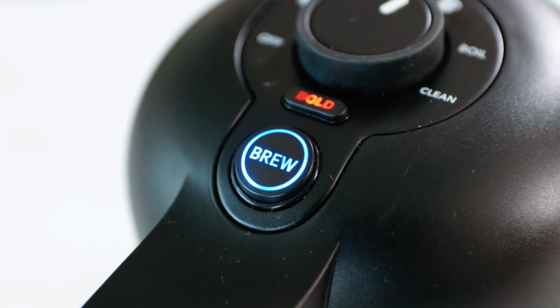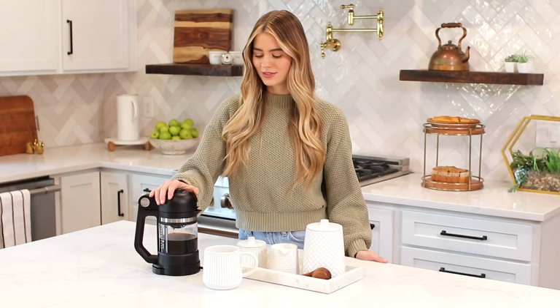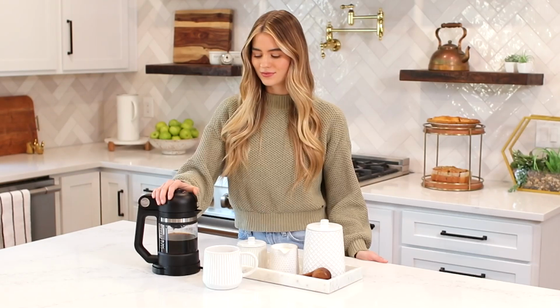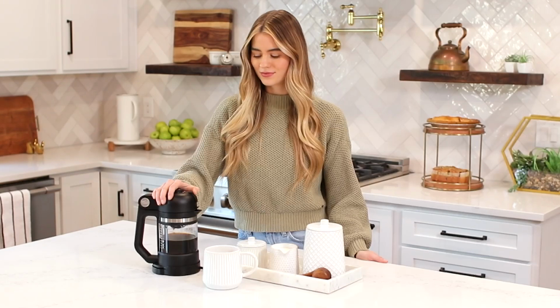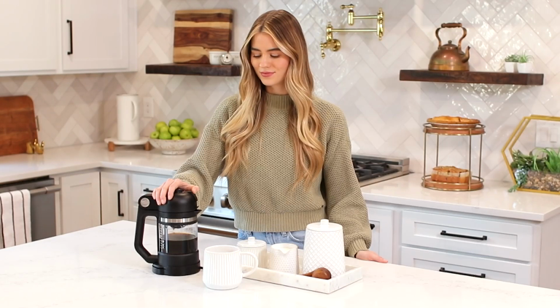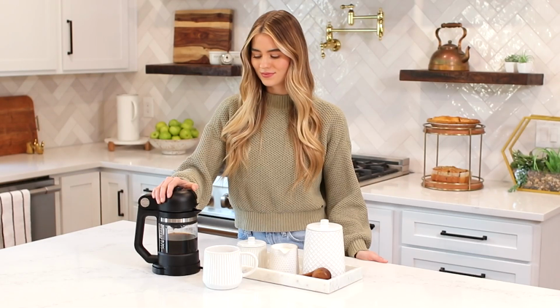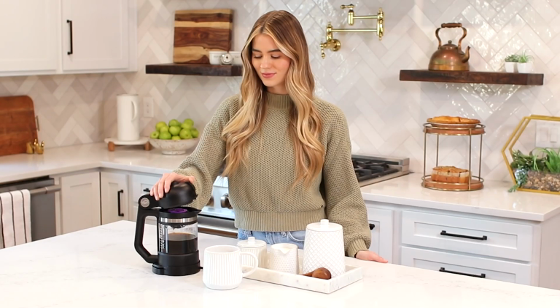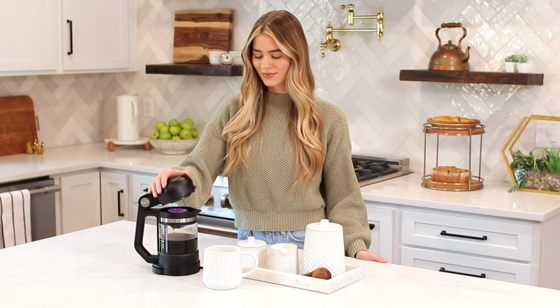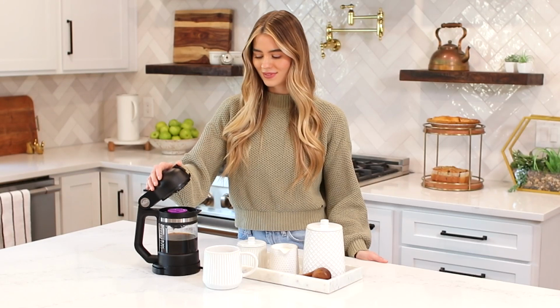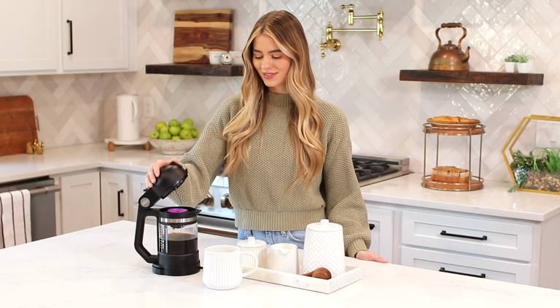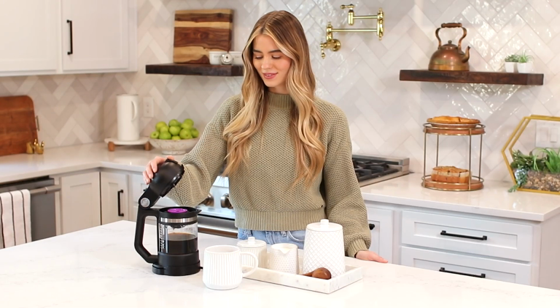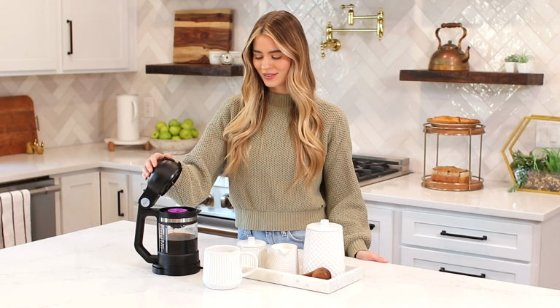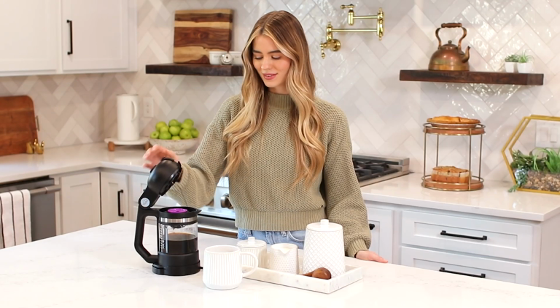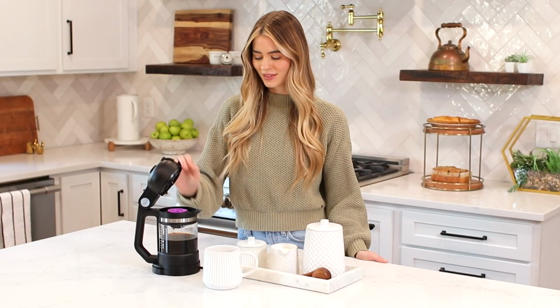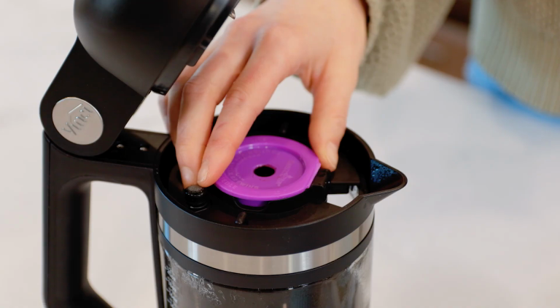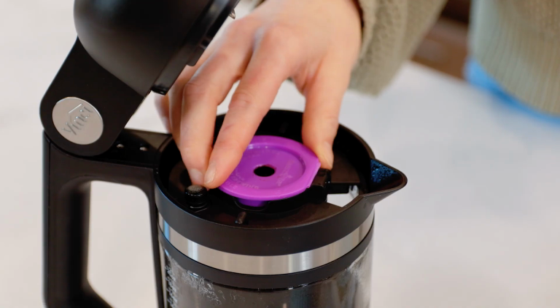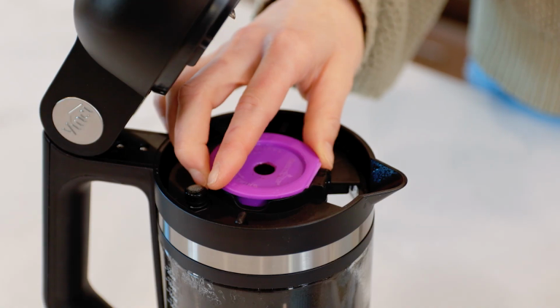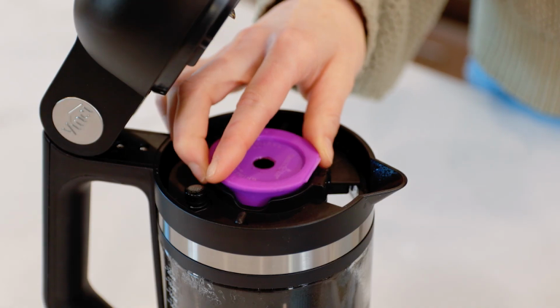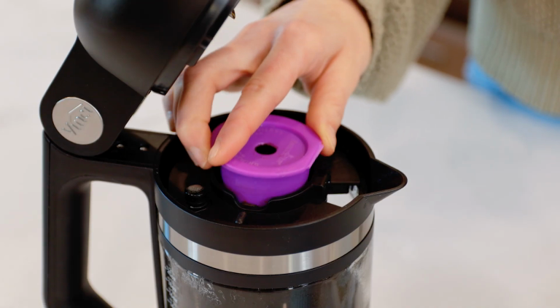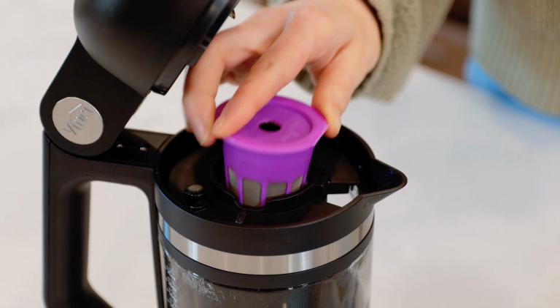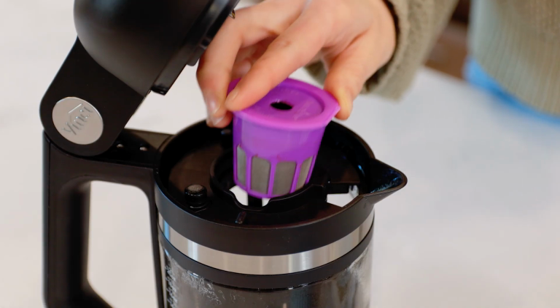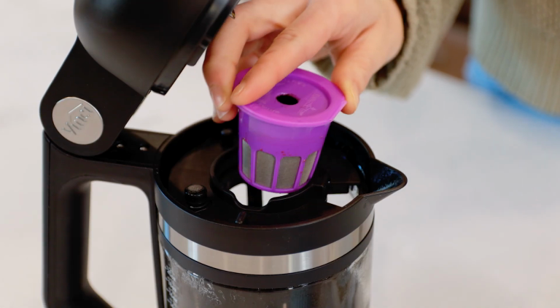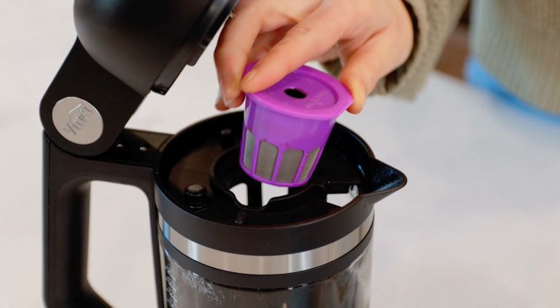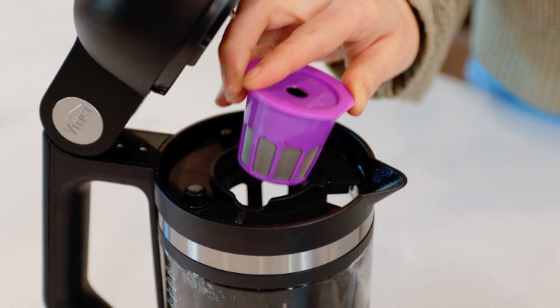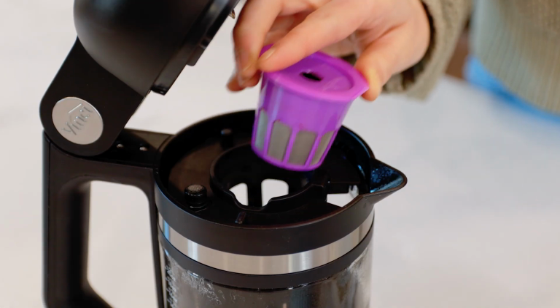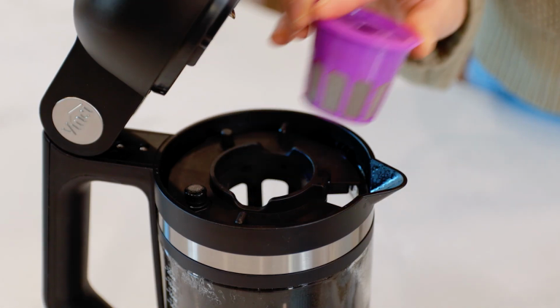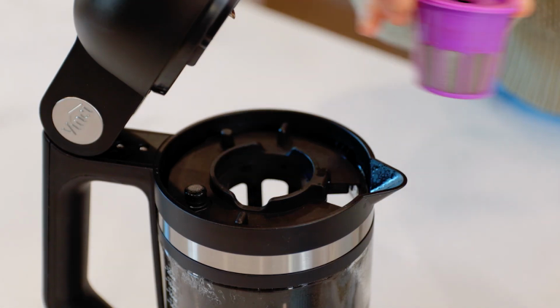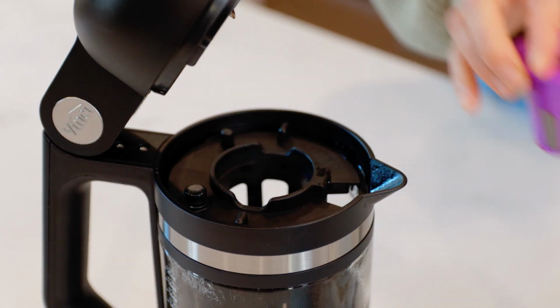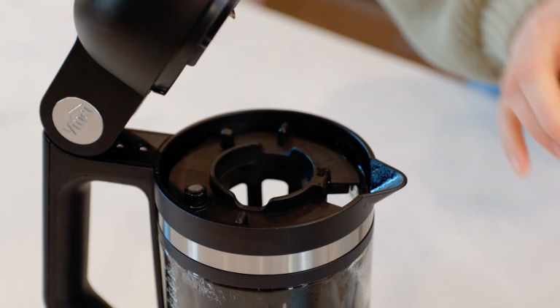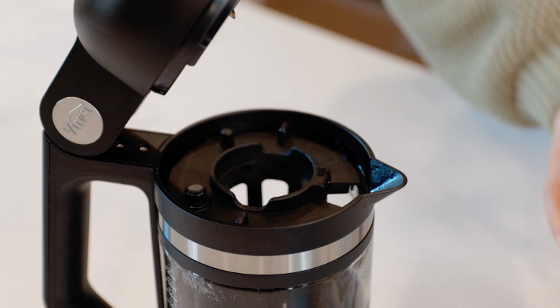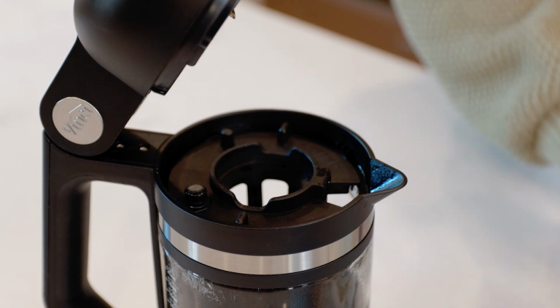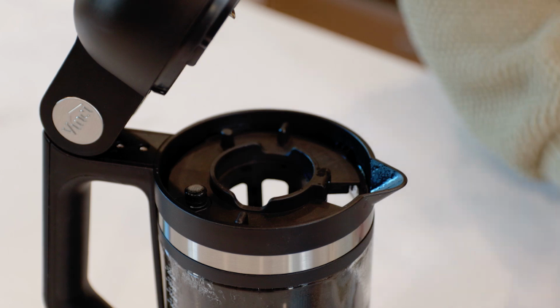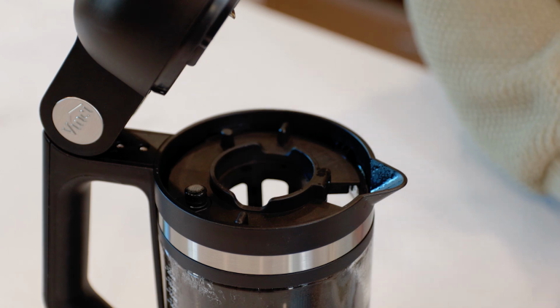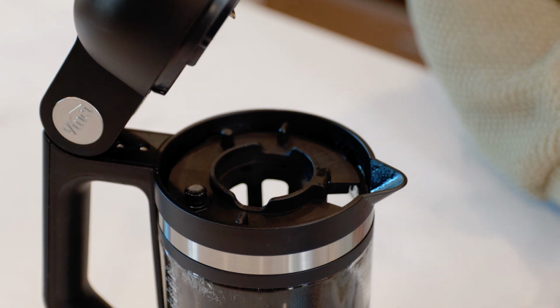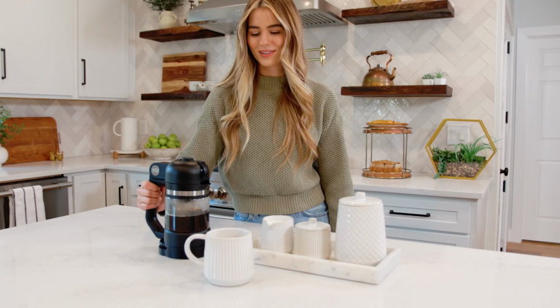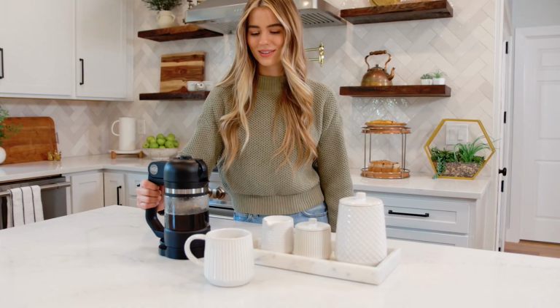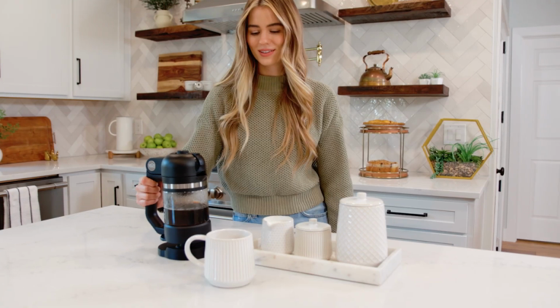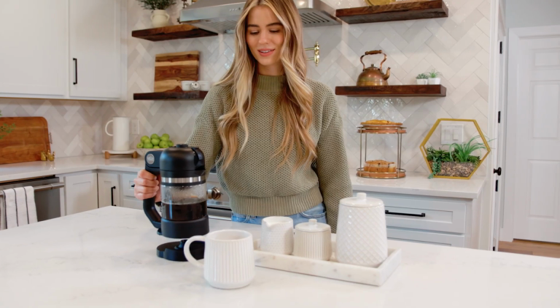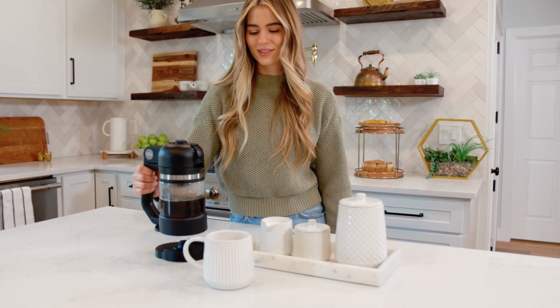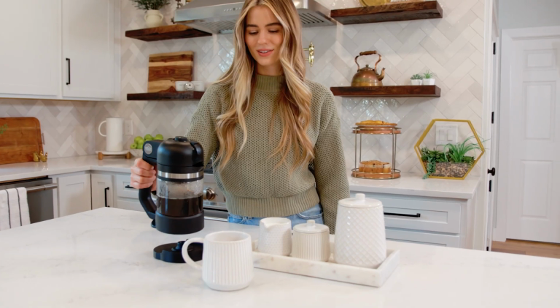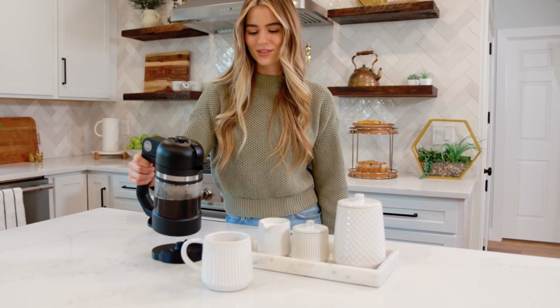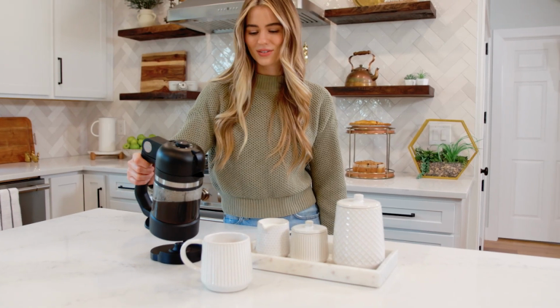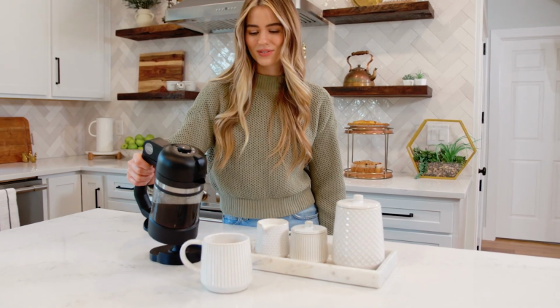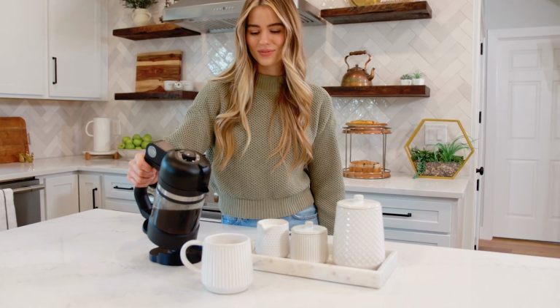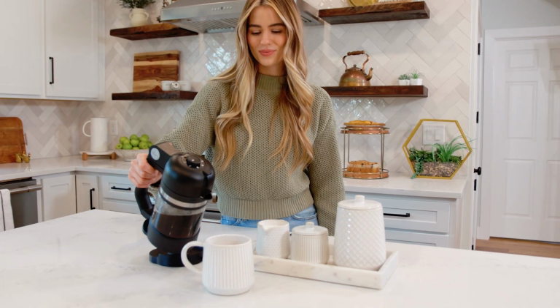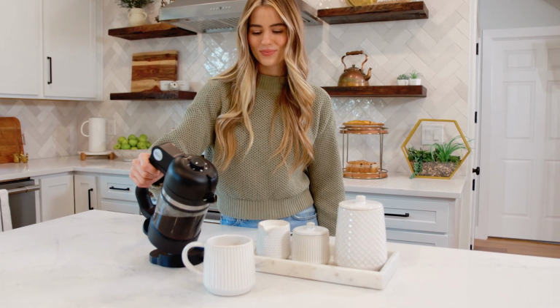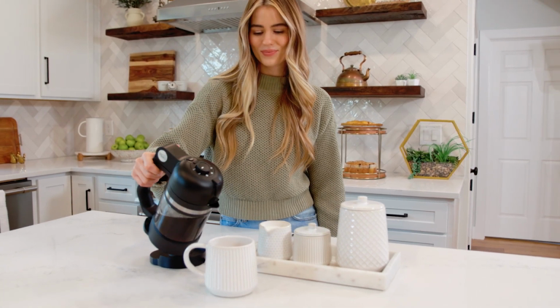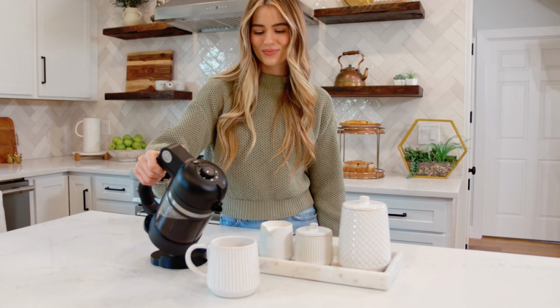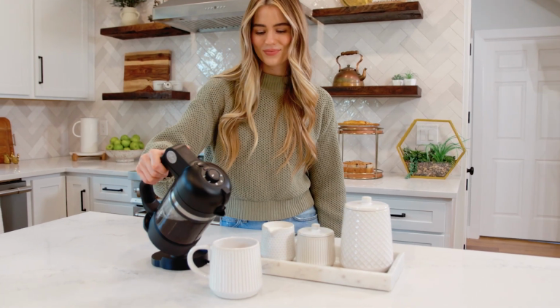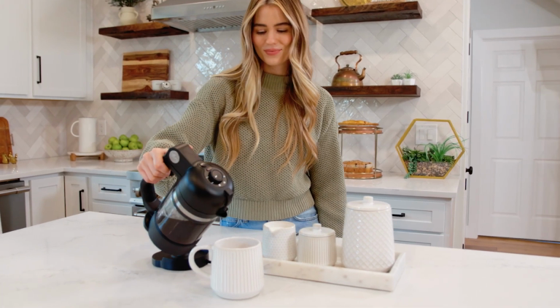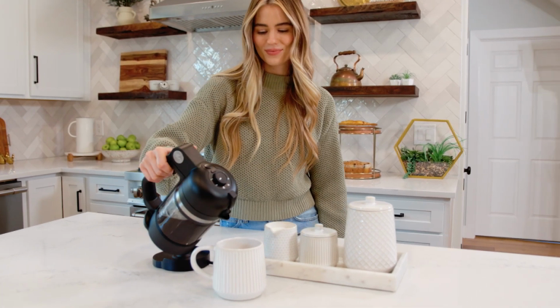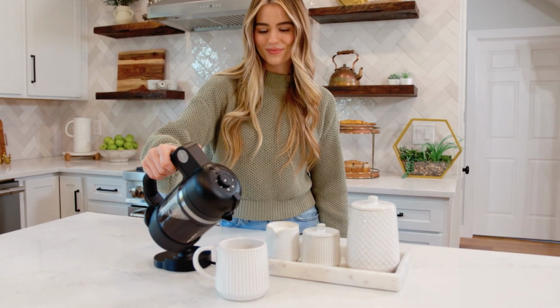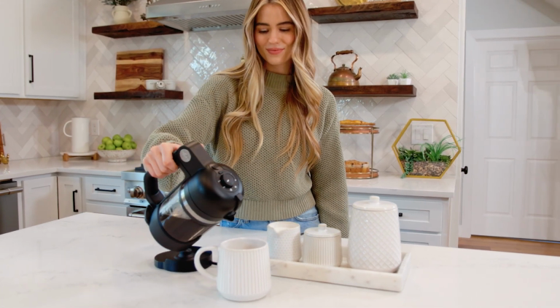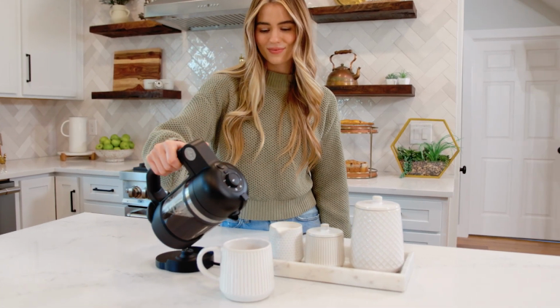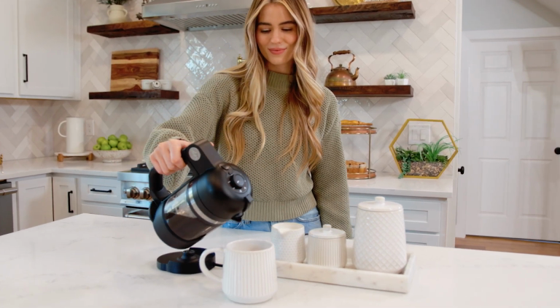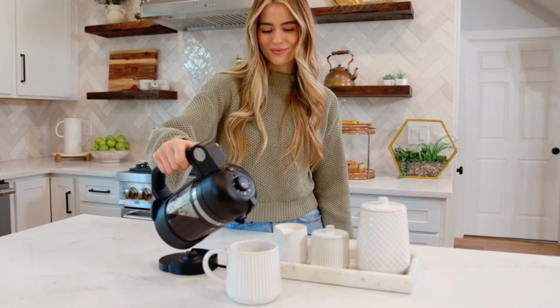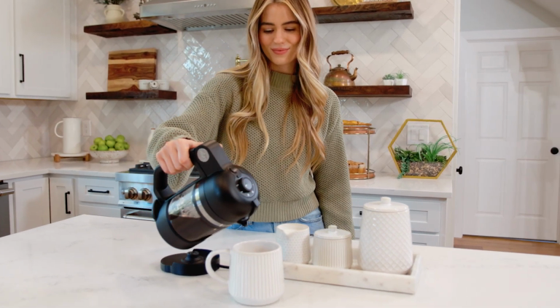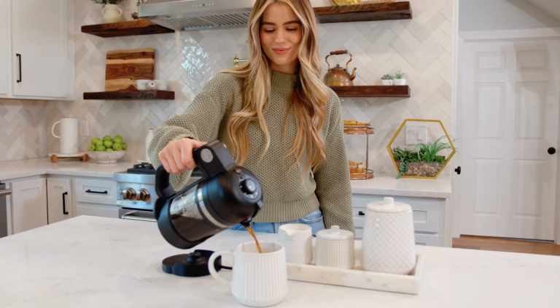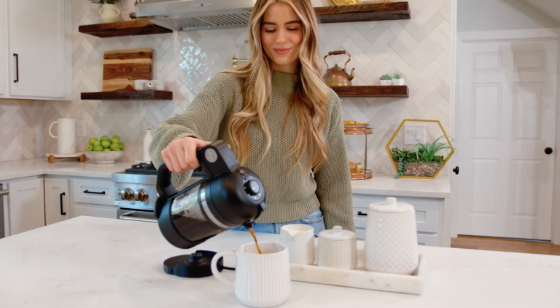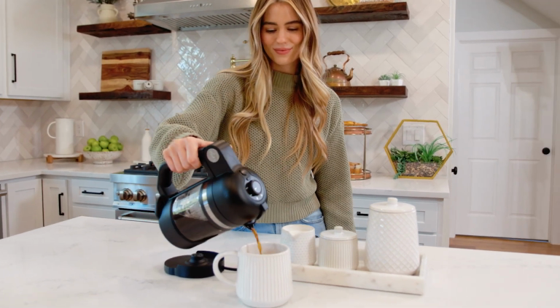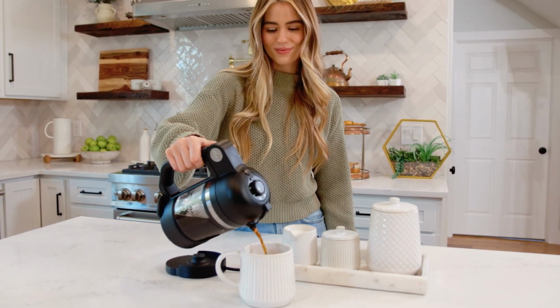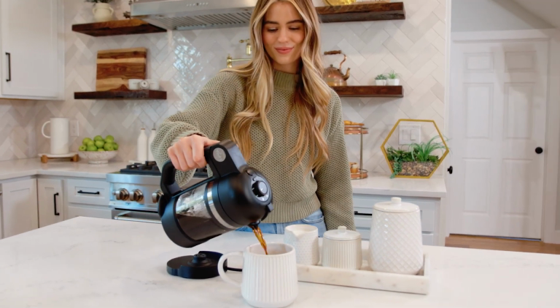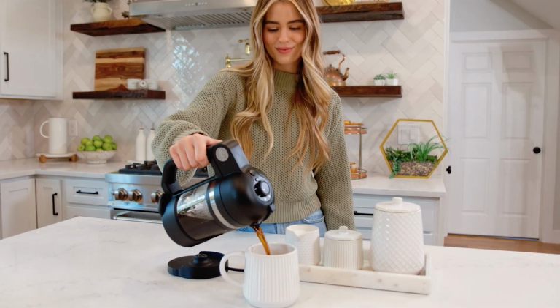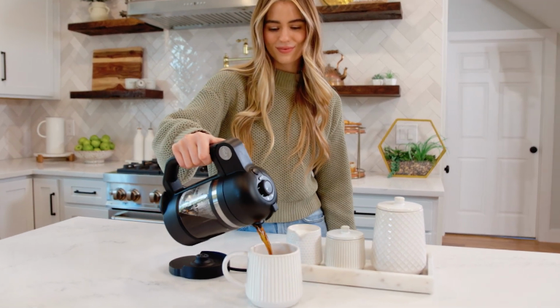To serve, remove your used K-cup or reusable filter cup. Remove the carafe from the power base and pour your freshly brewed hot coffee.